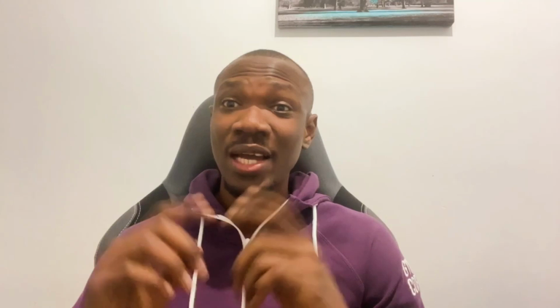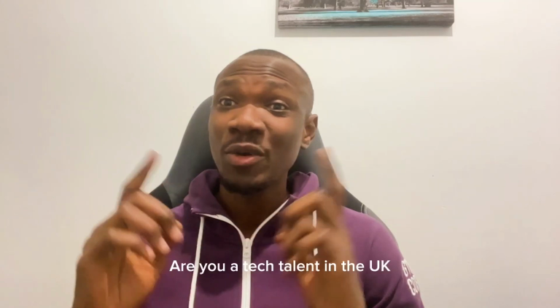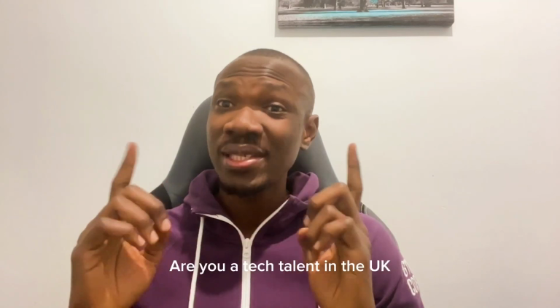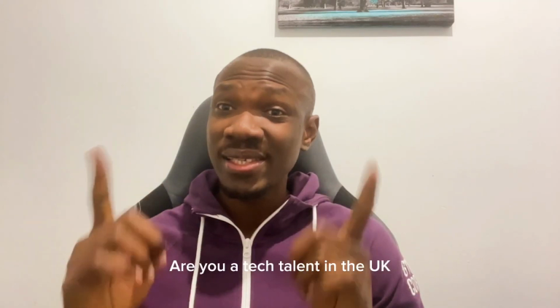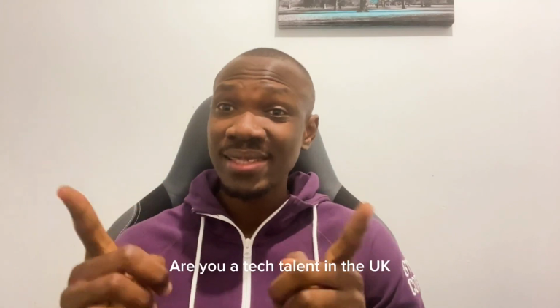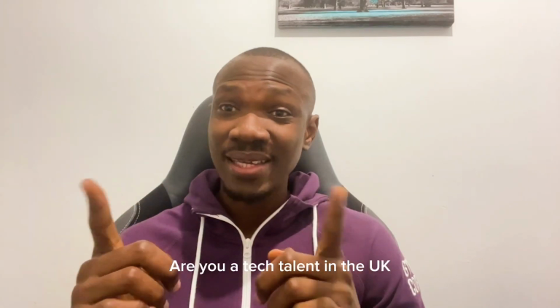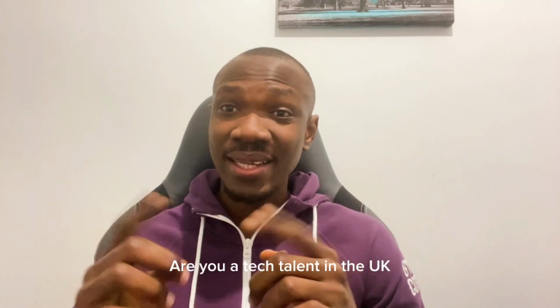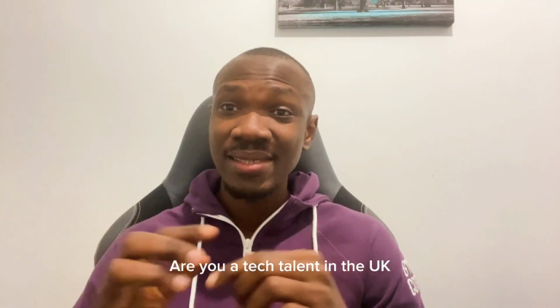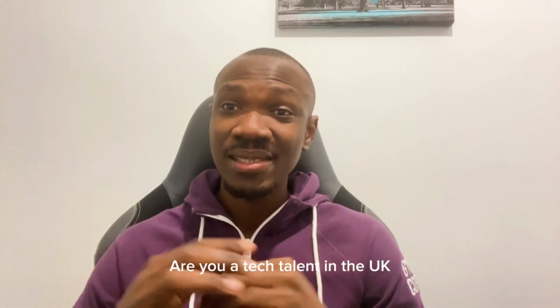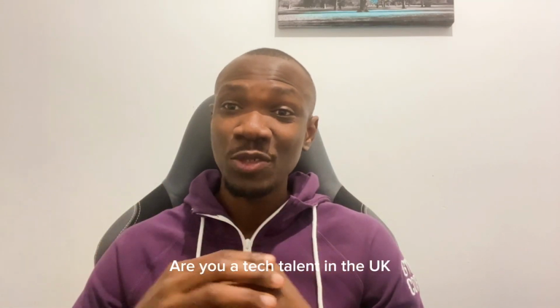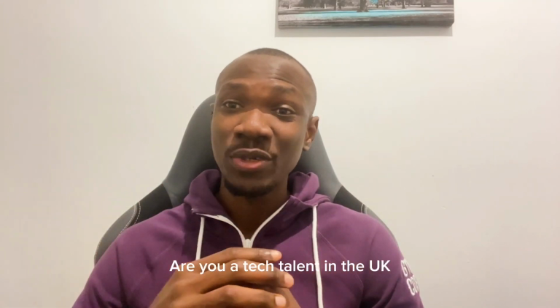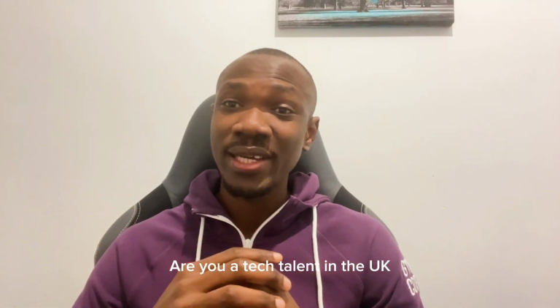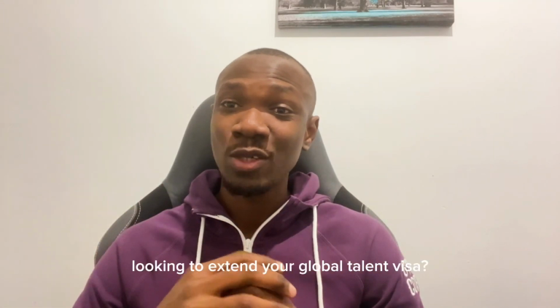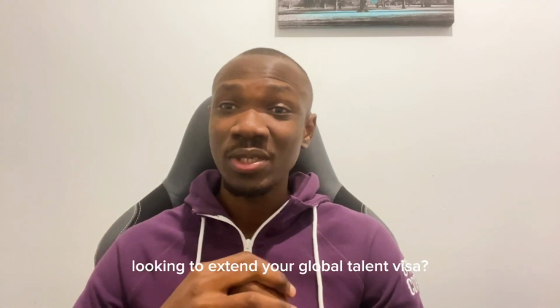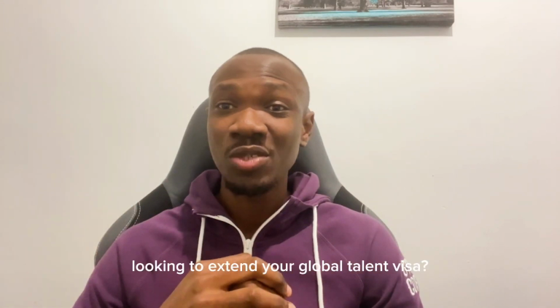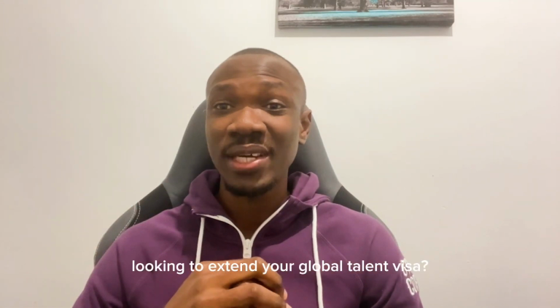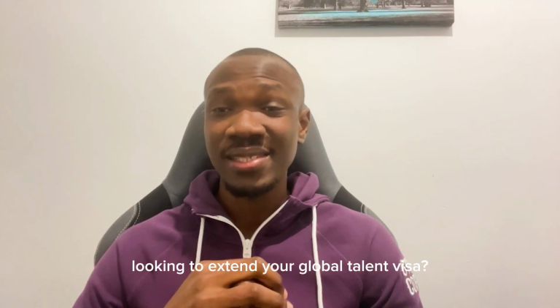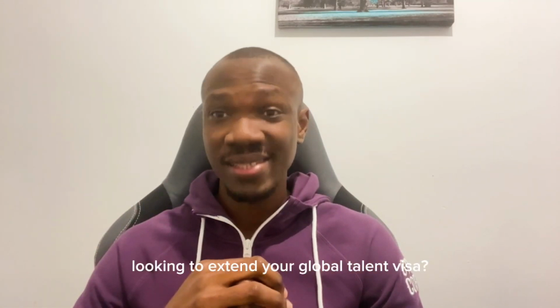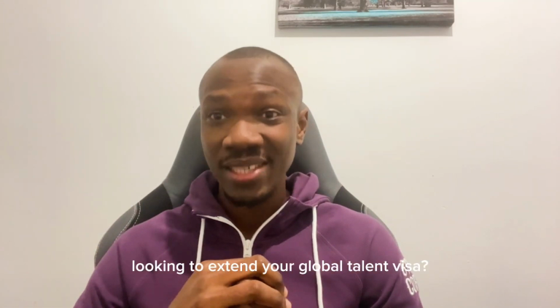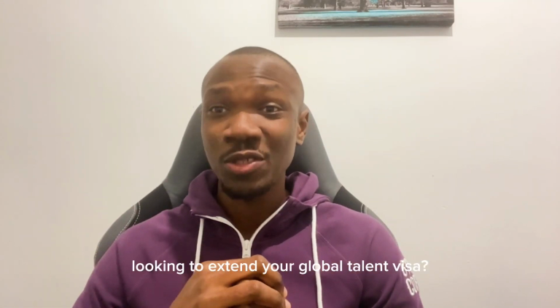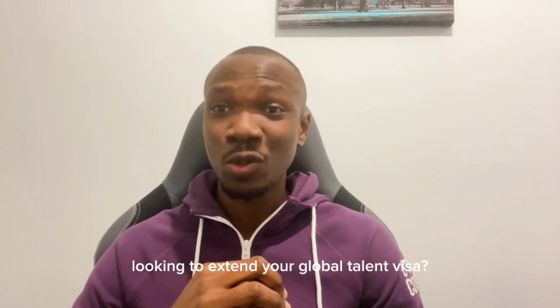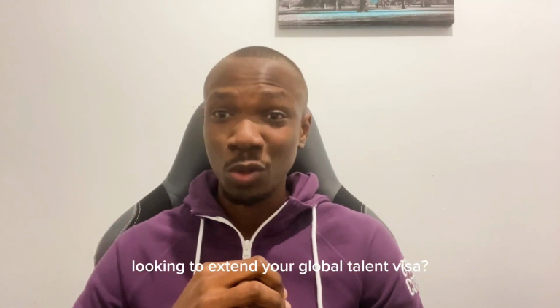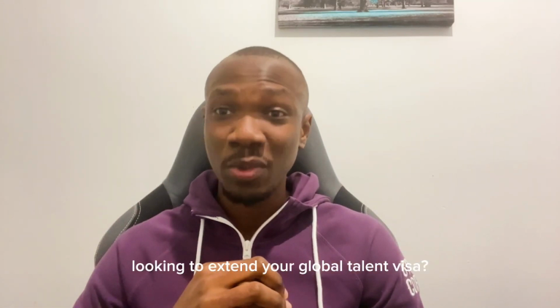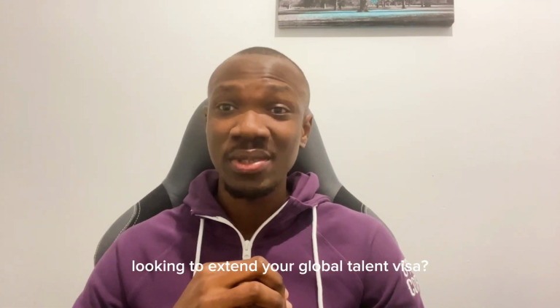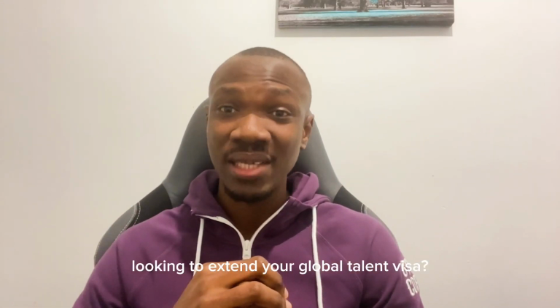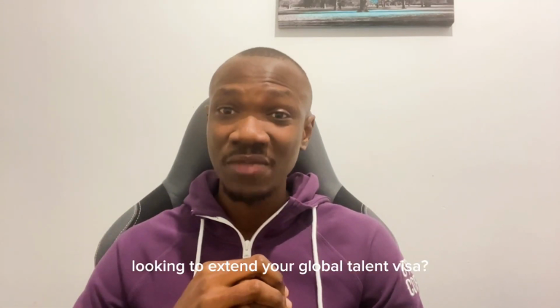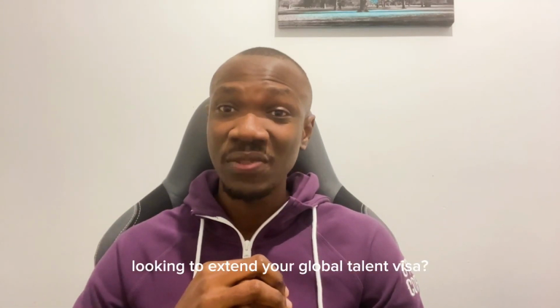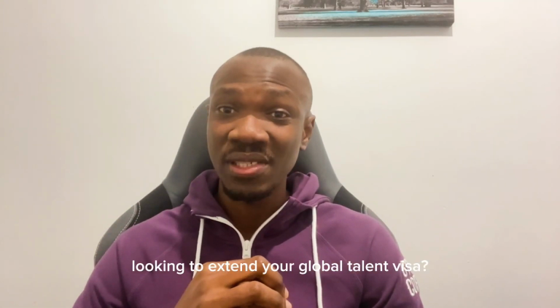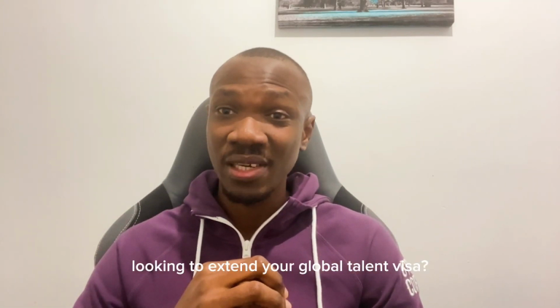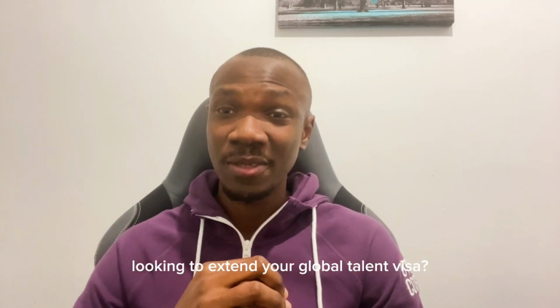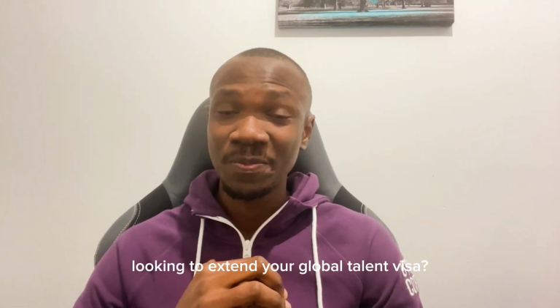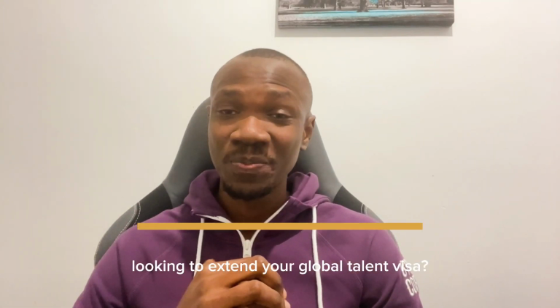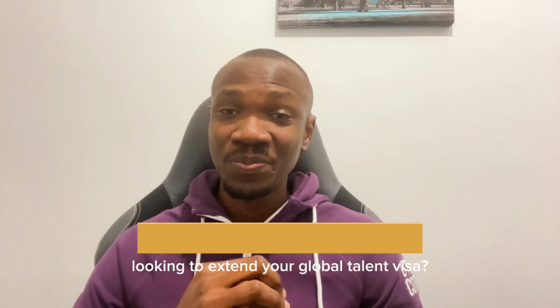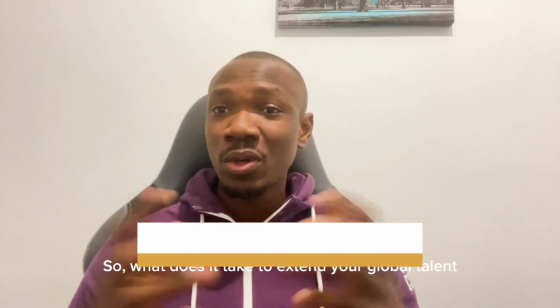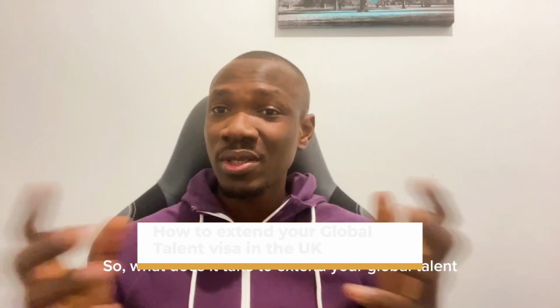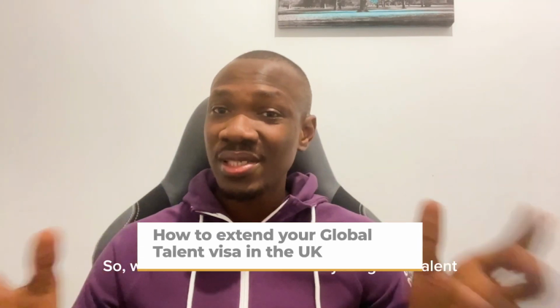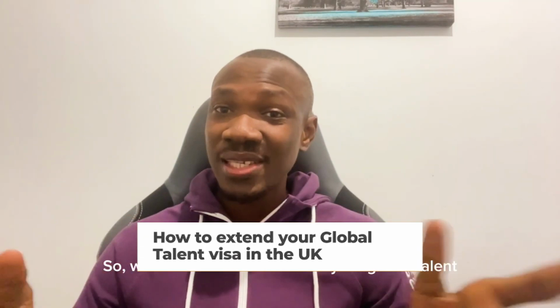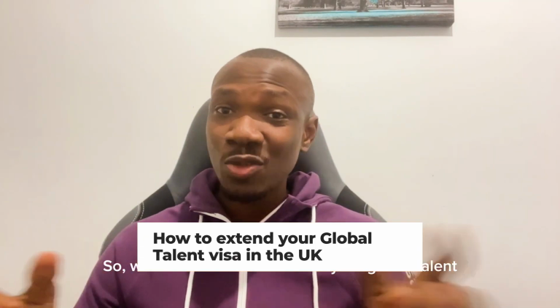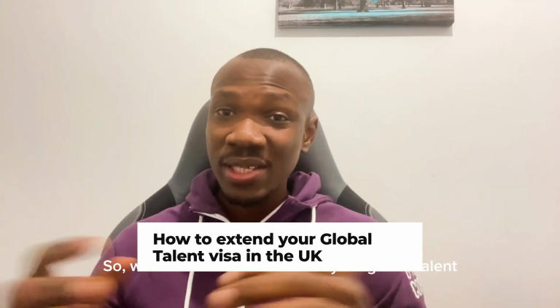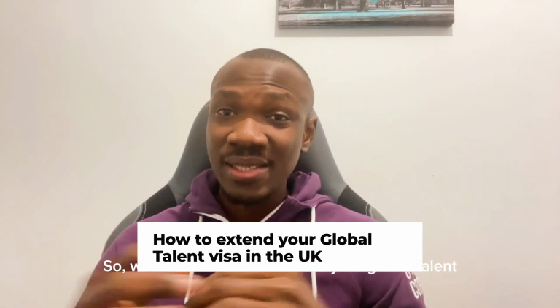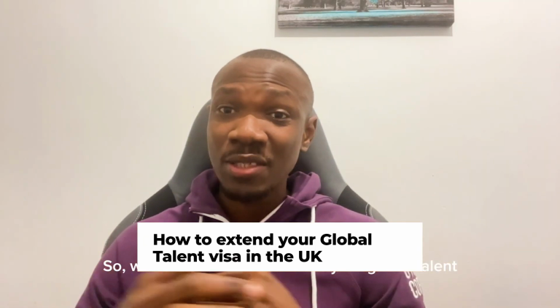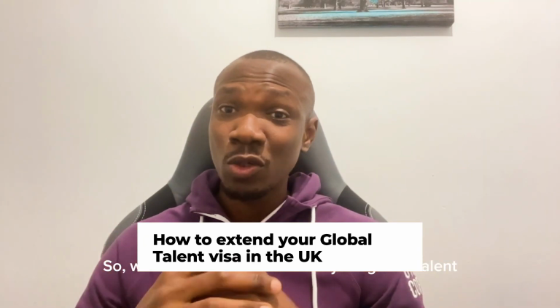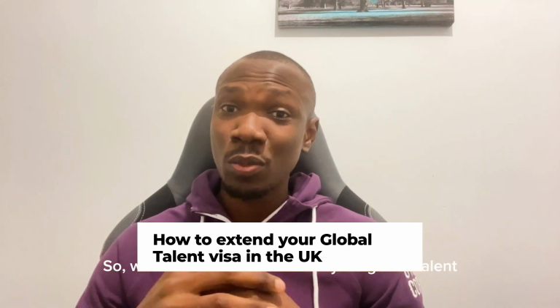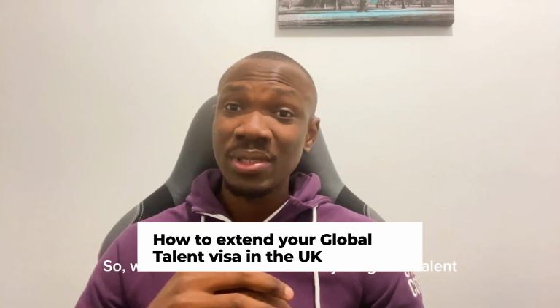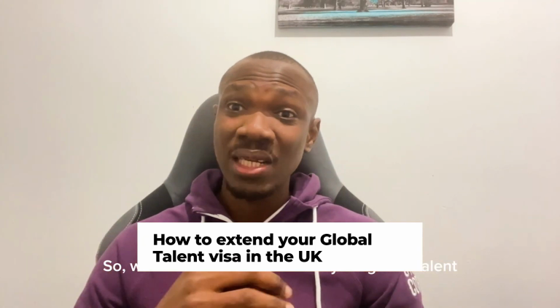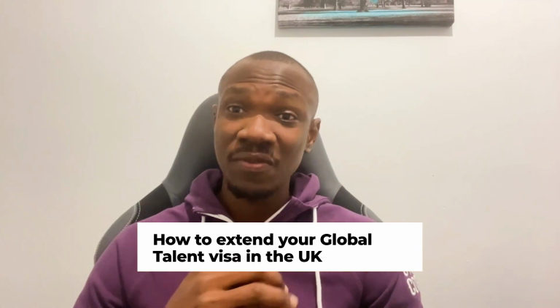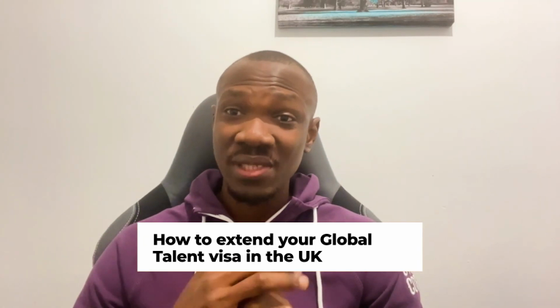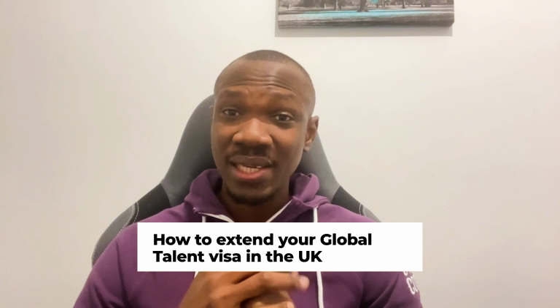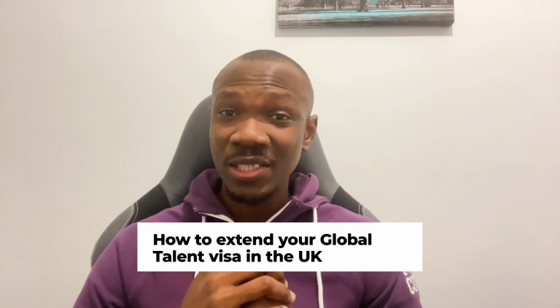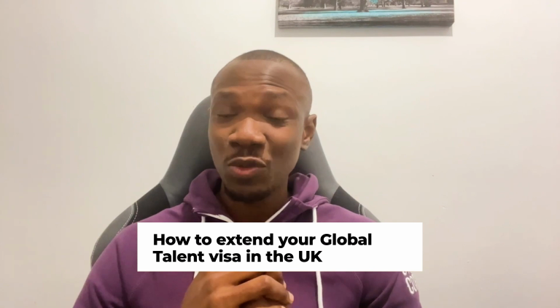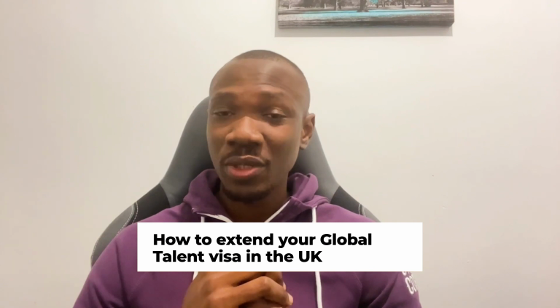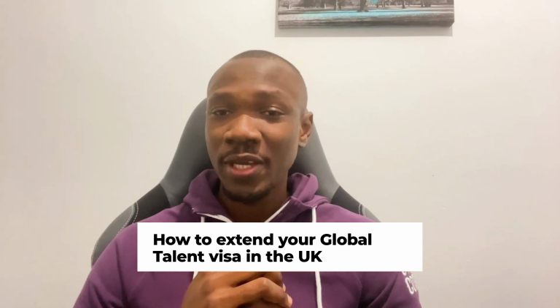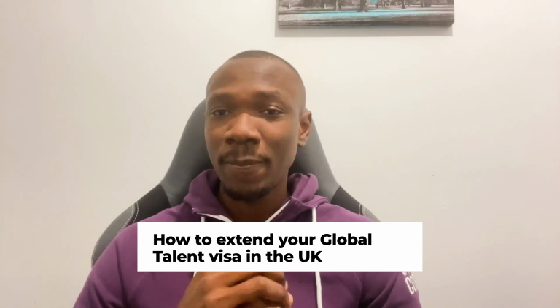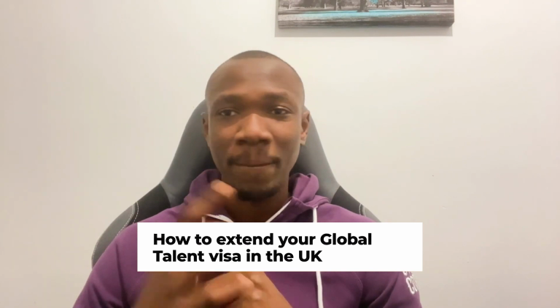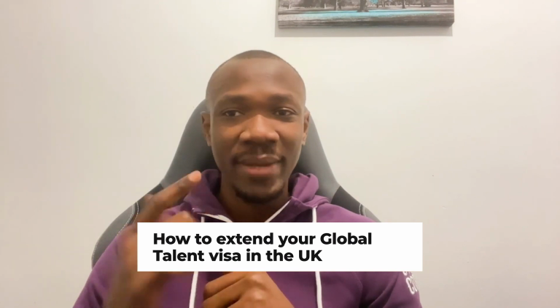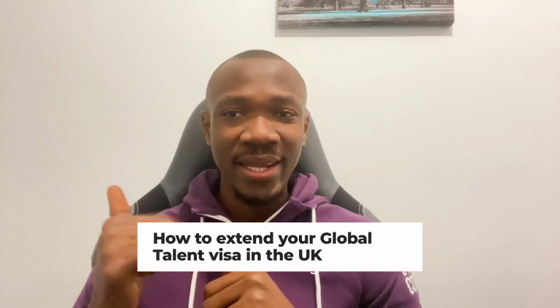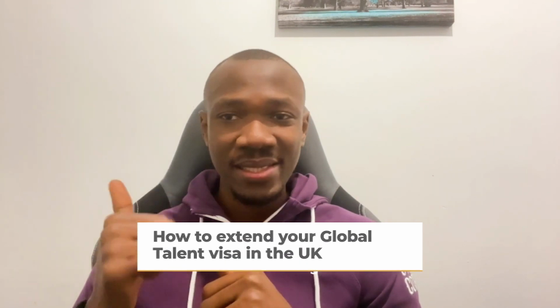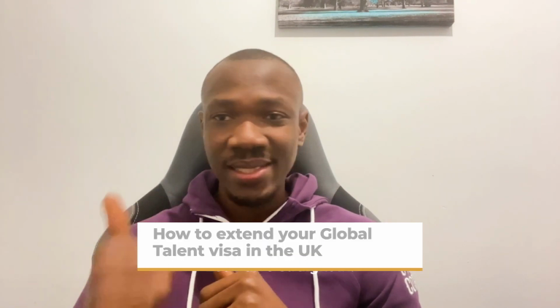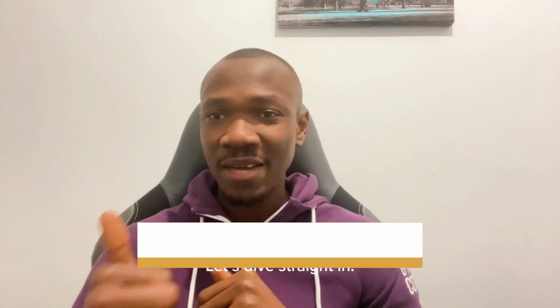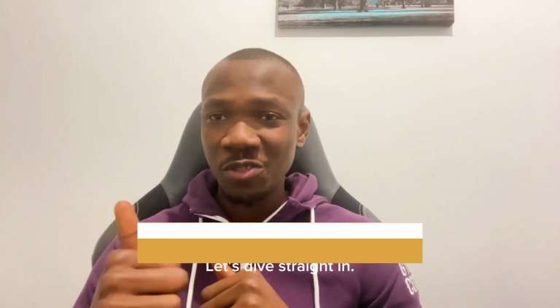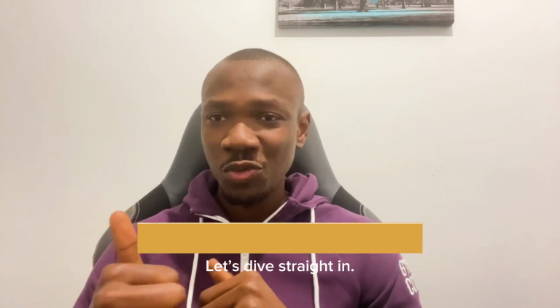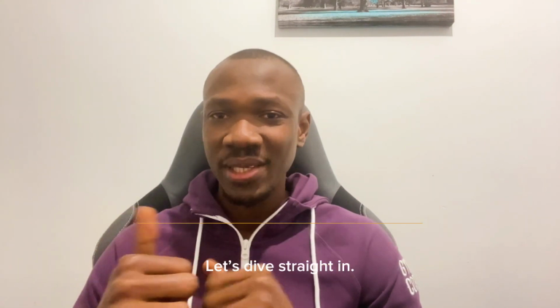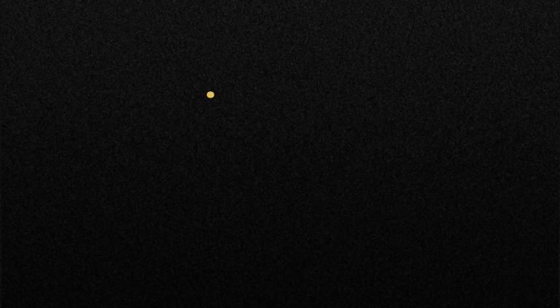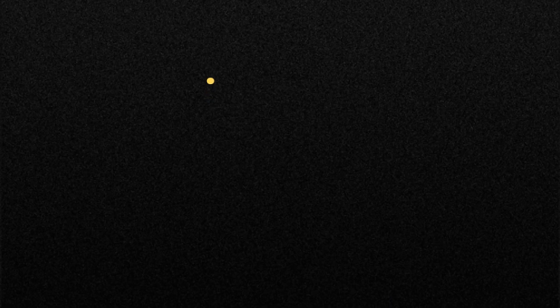Are you a tech talent in the UK looking to extend your Global Talent Visa? So what does it take to extend your Global Talent Visa in the UK? Let's dive straight in.